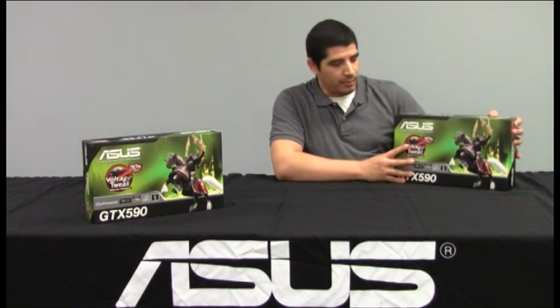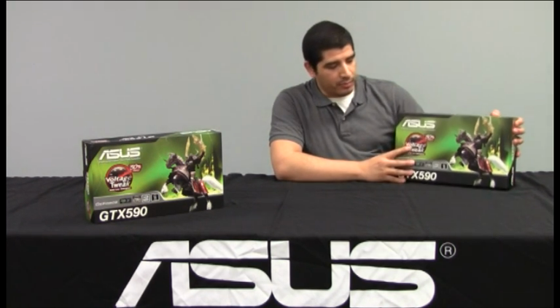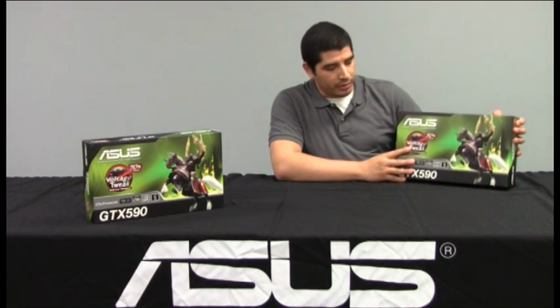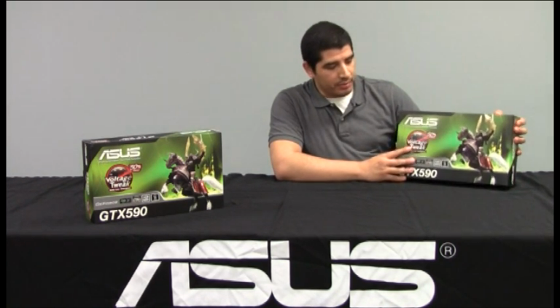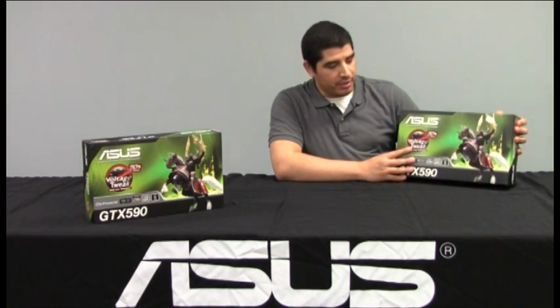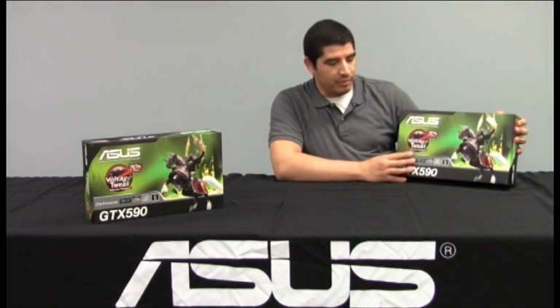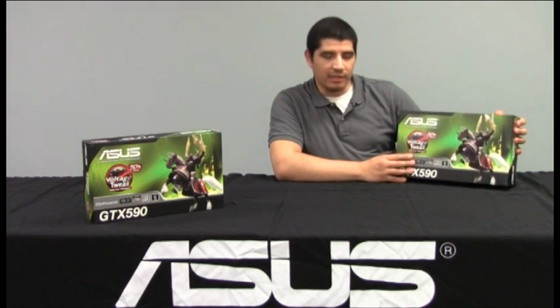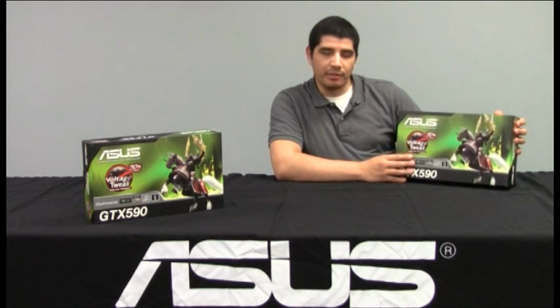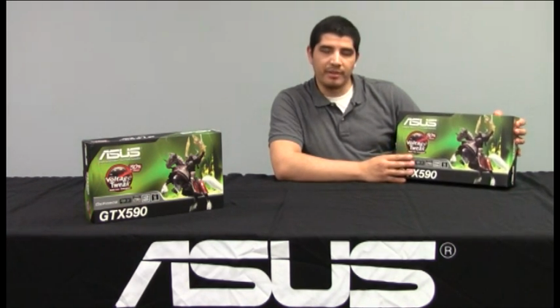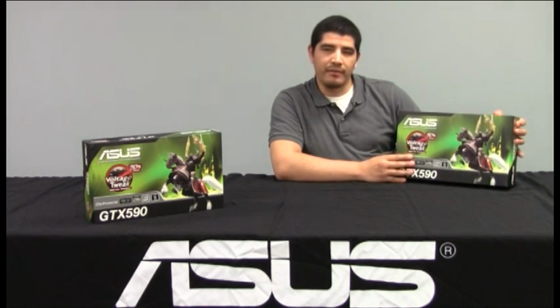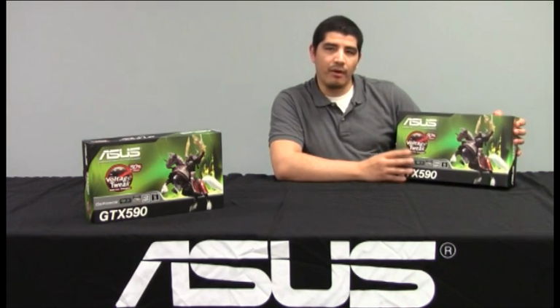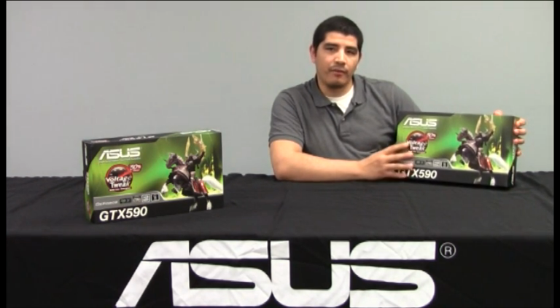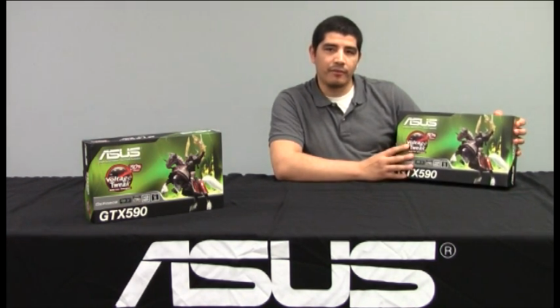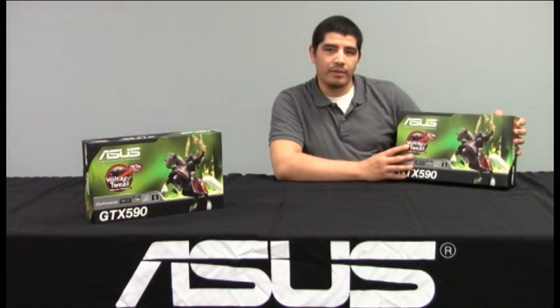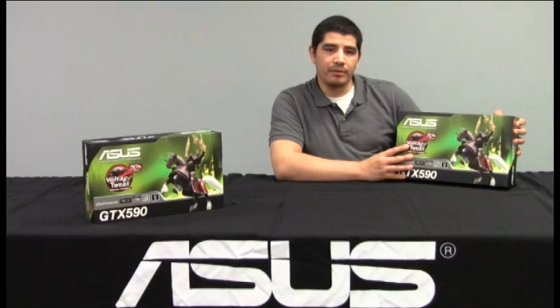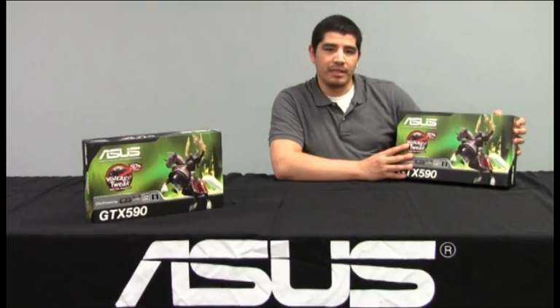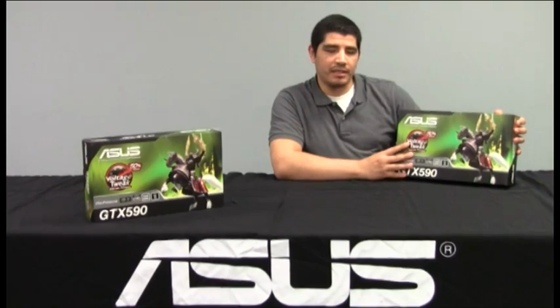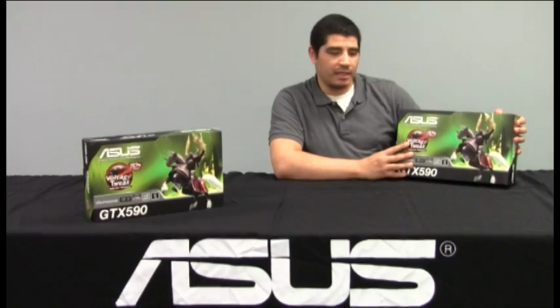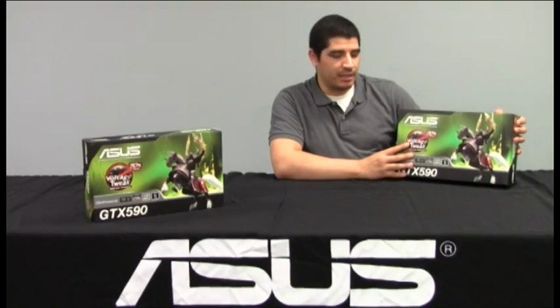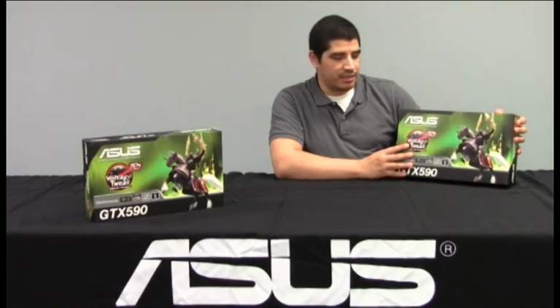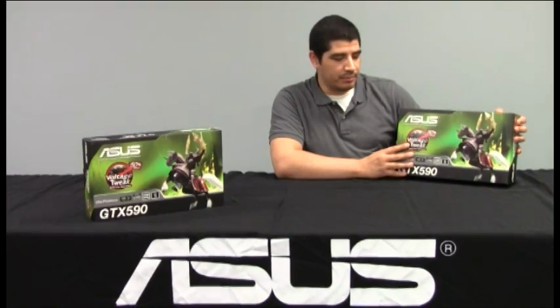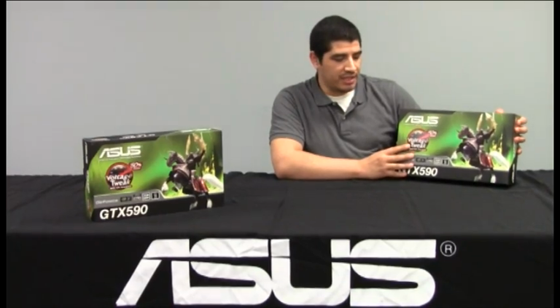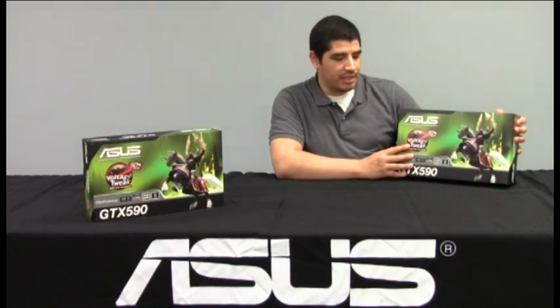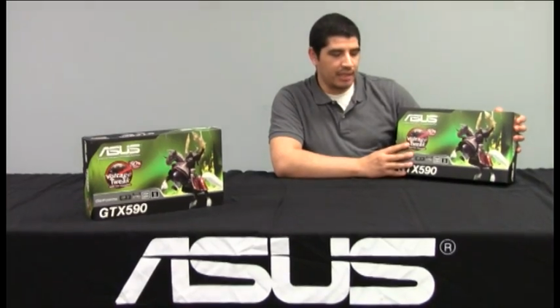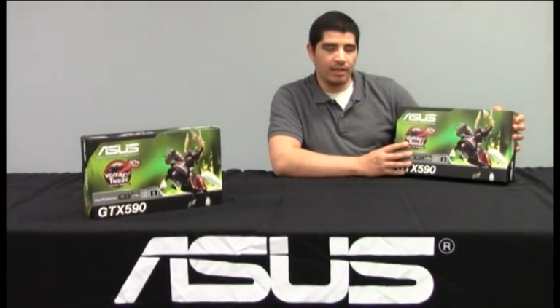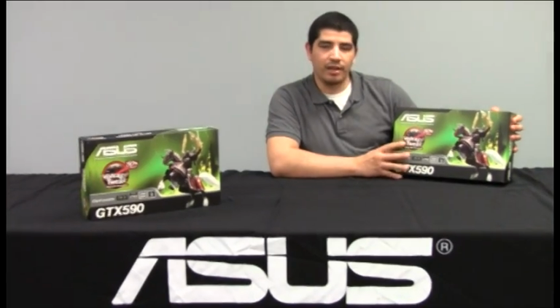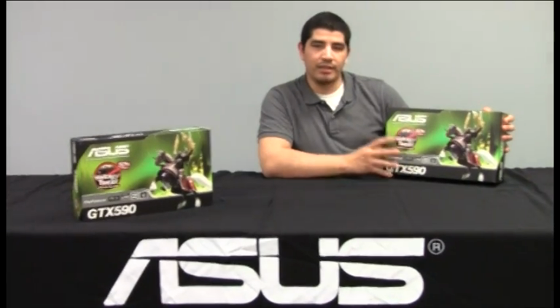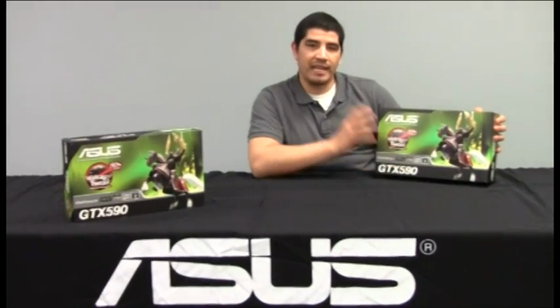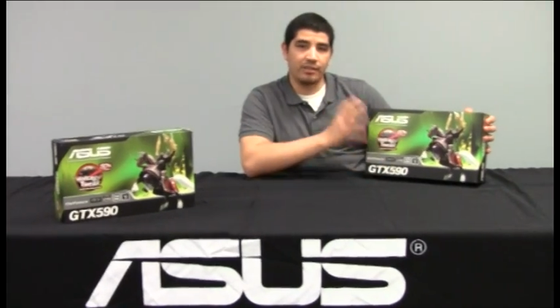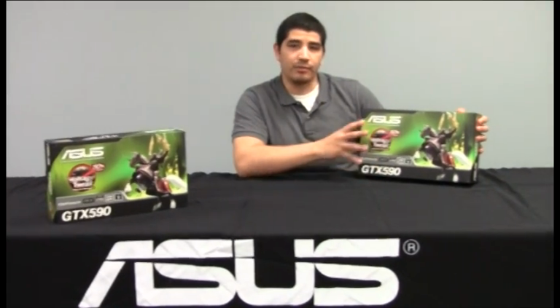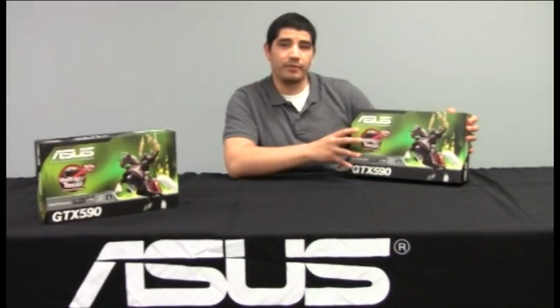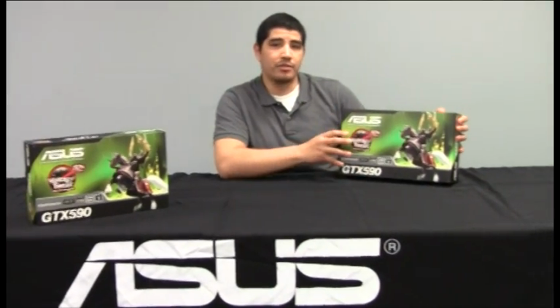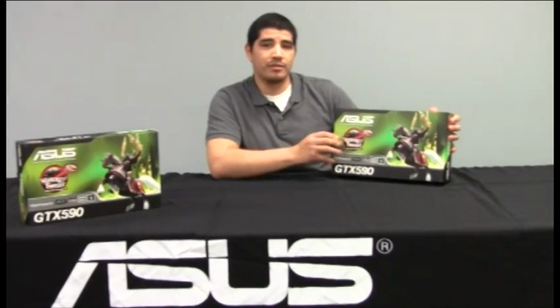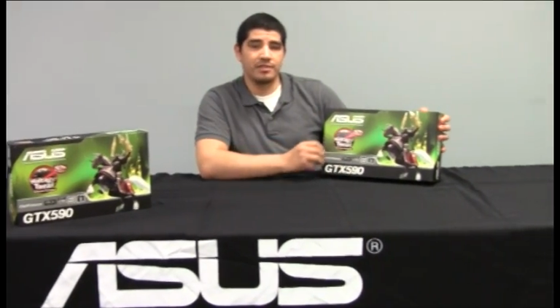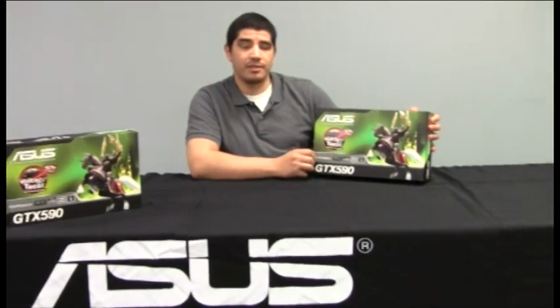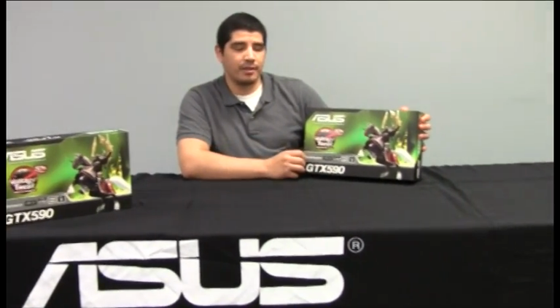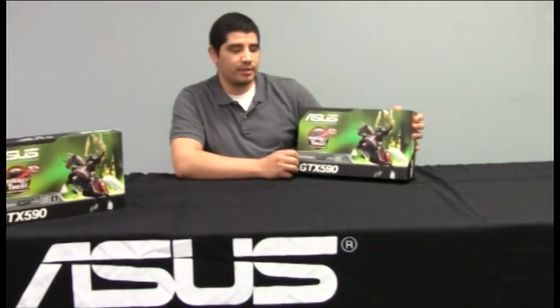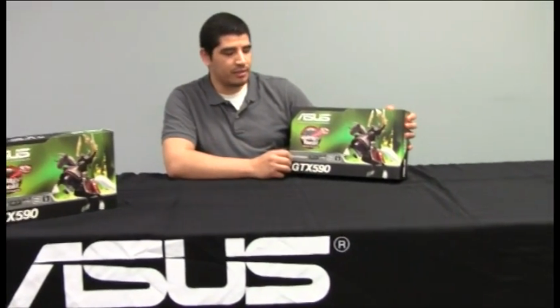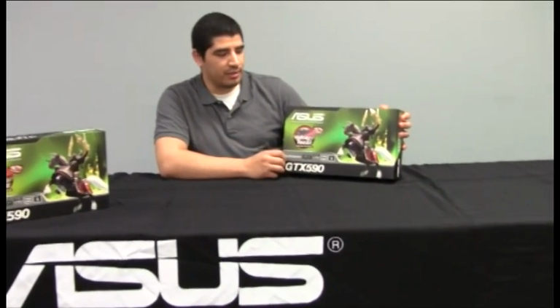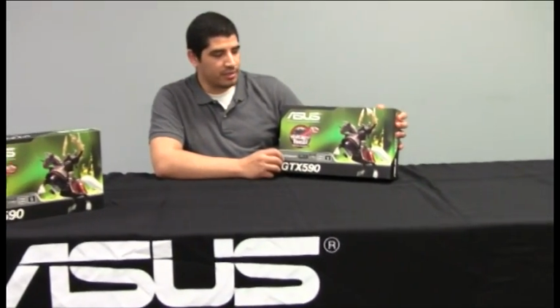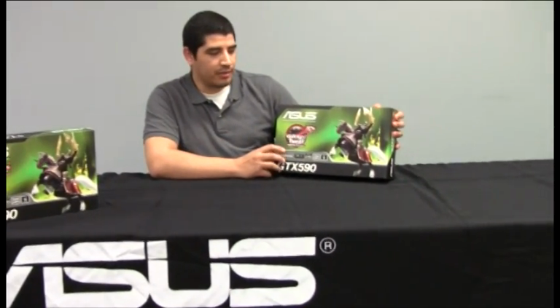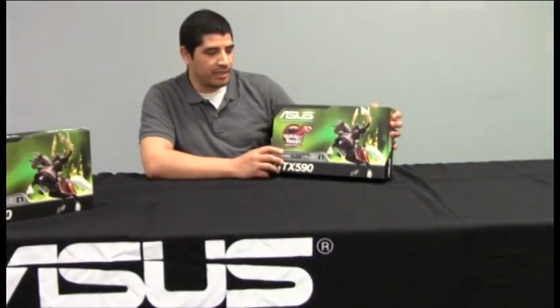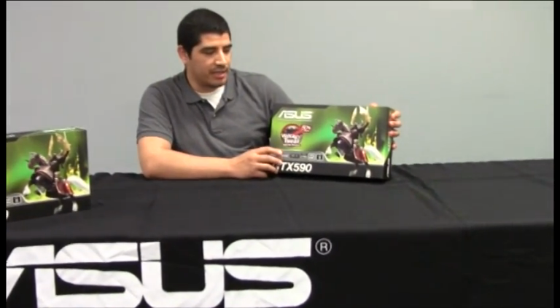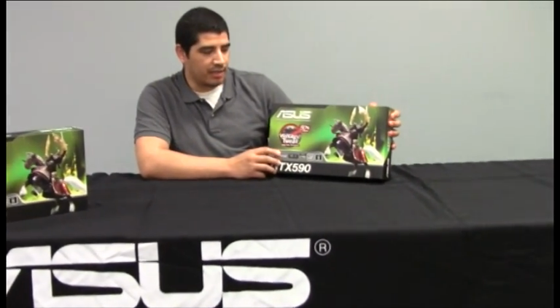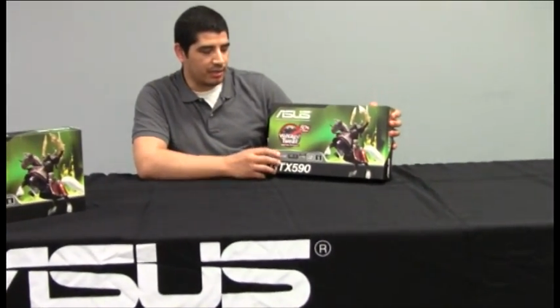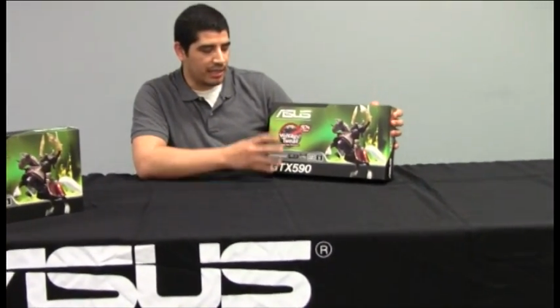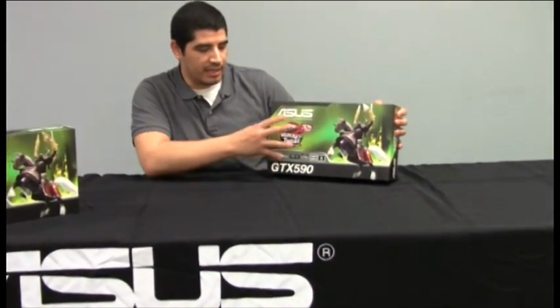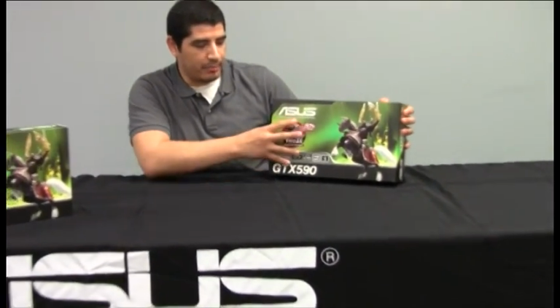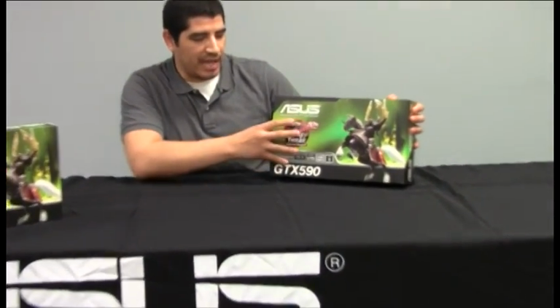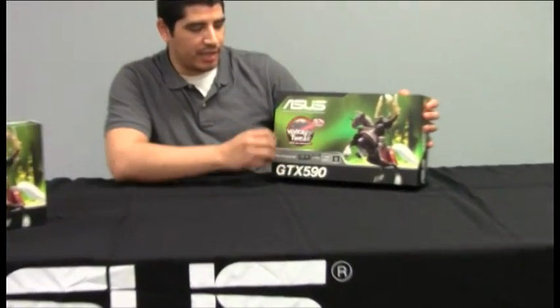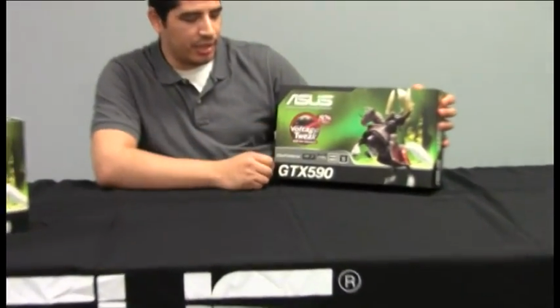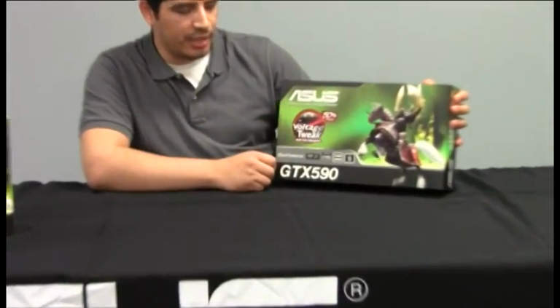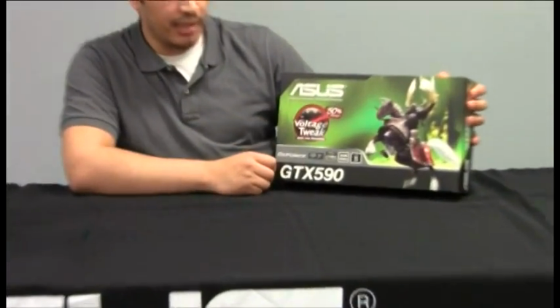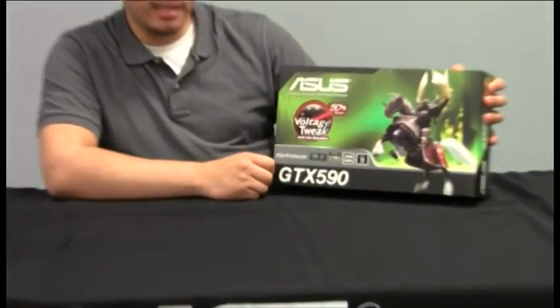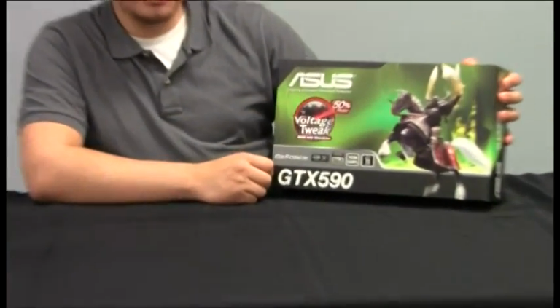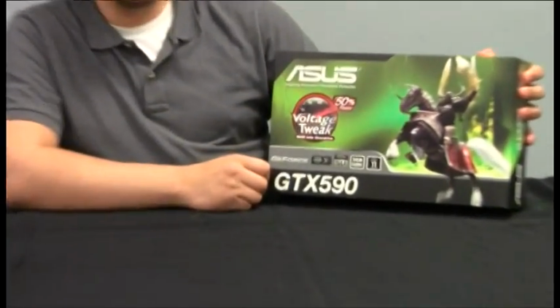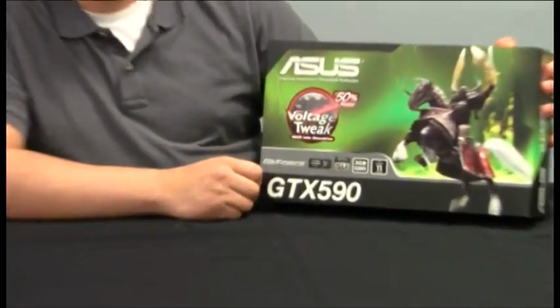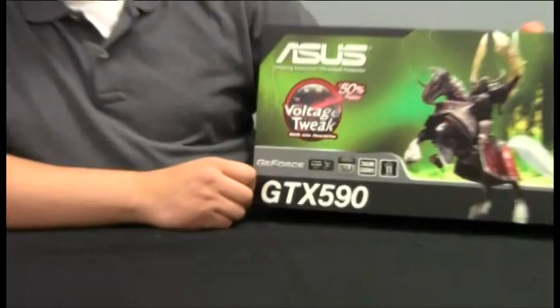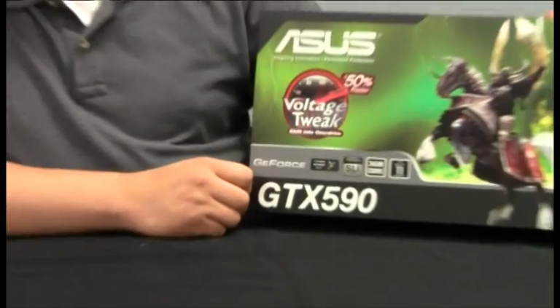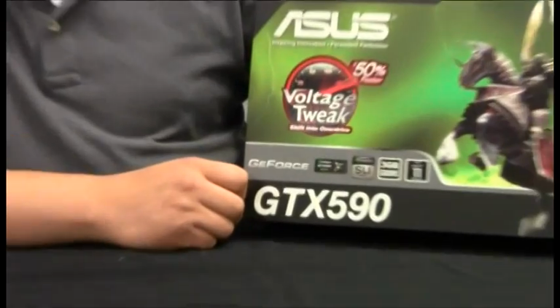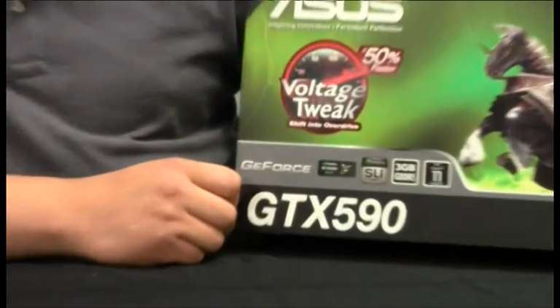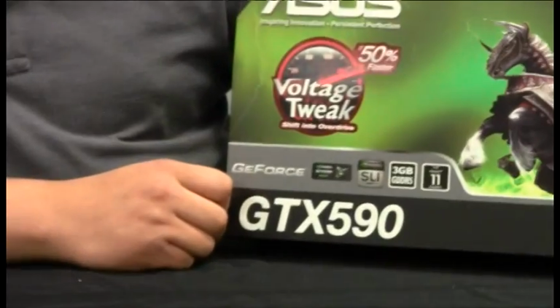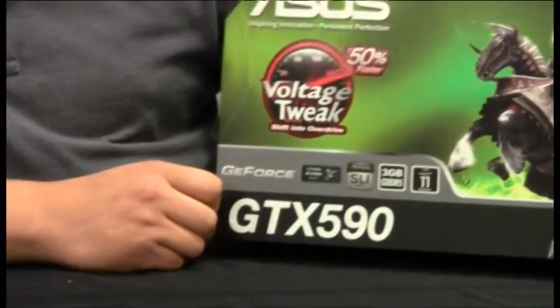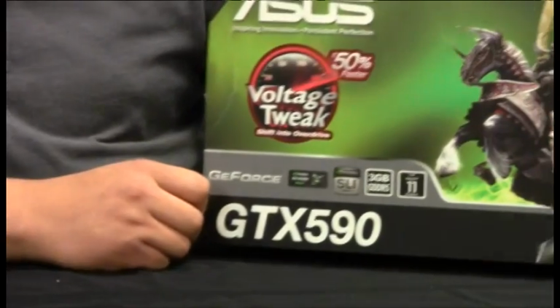We're going to be doing a little bit of an overview and some detailing on the actual features of this card. So let's go ahead and take a look at the packaging and see what this card brings to the table.